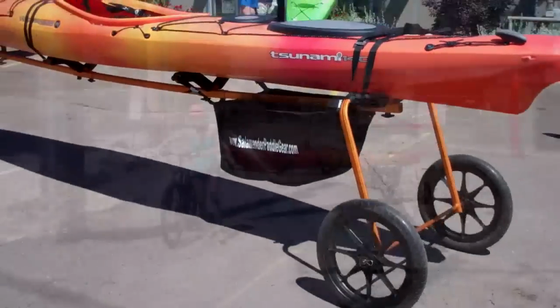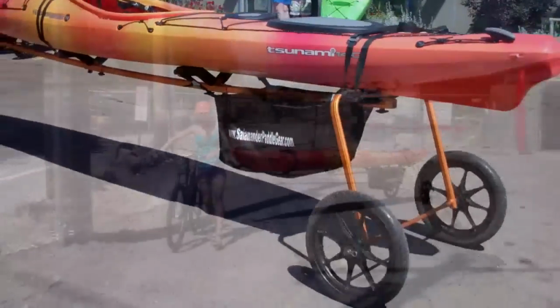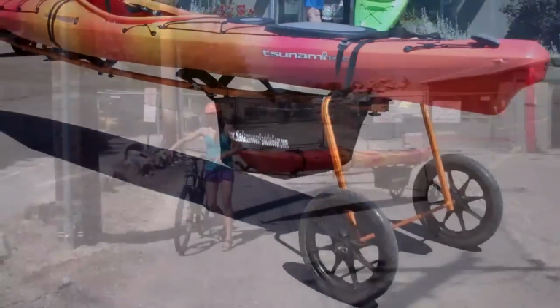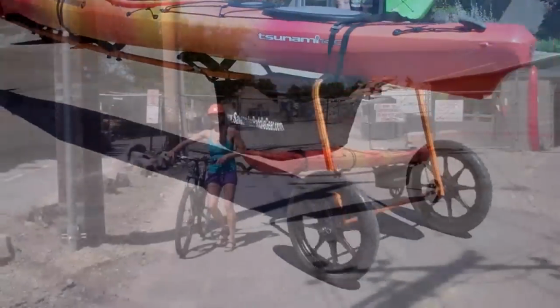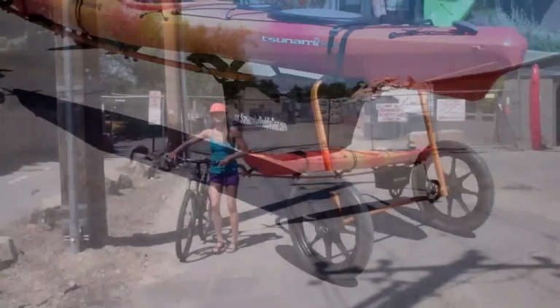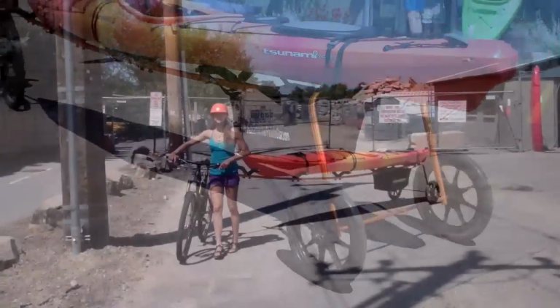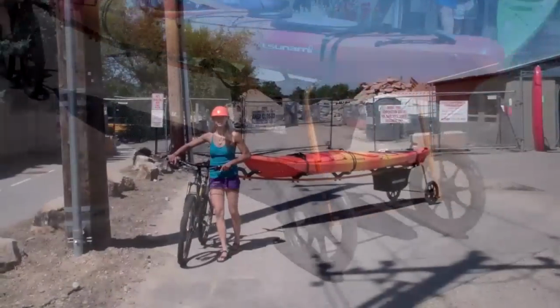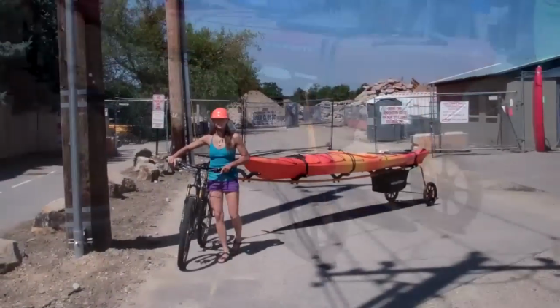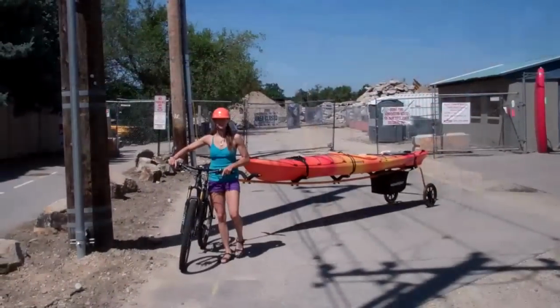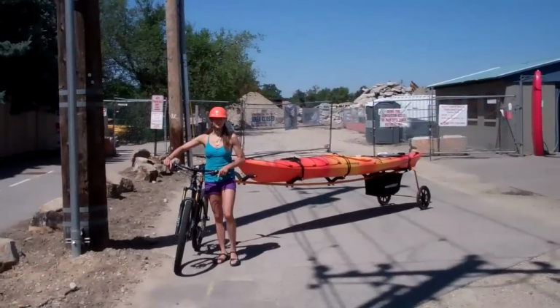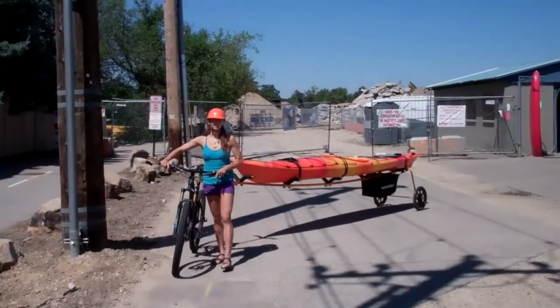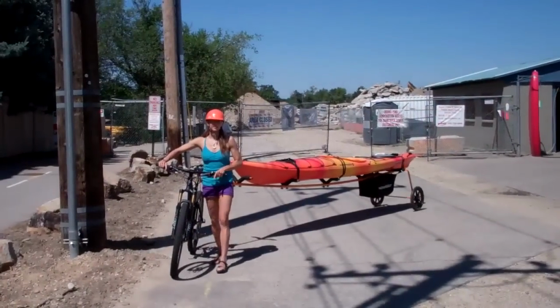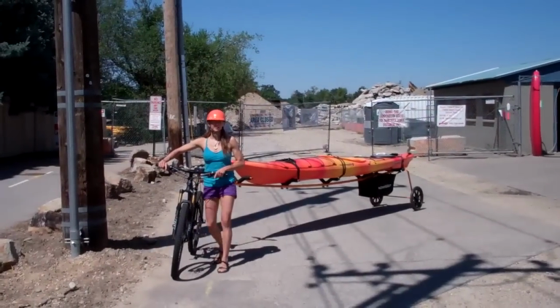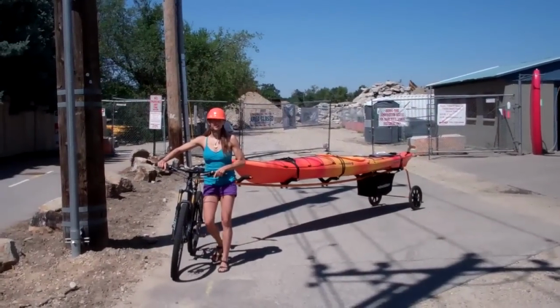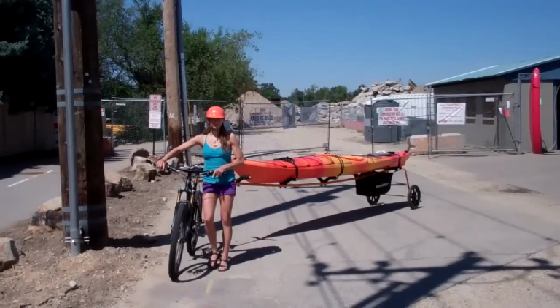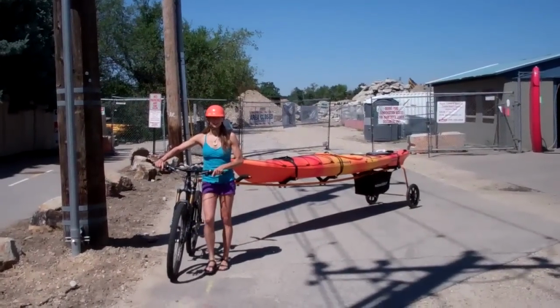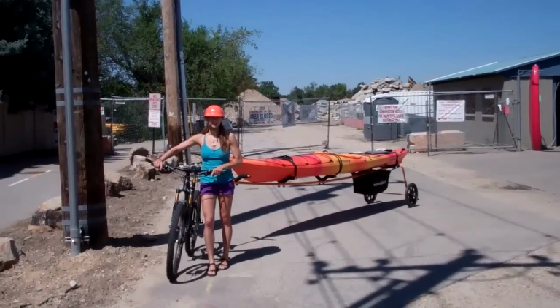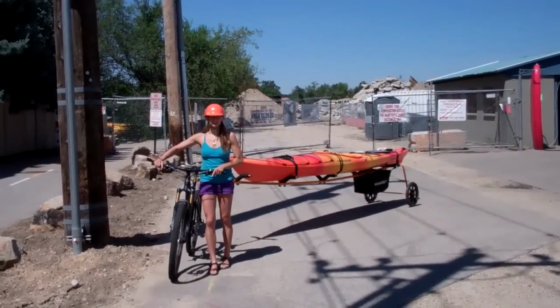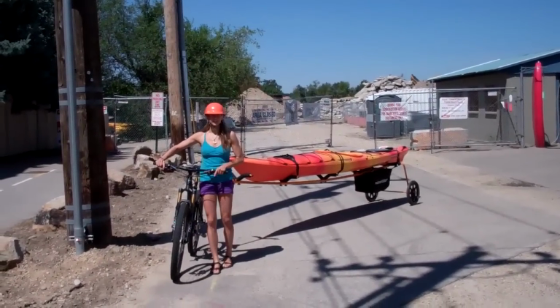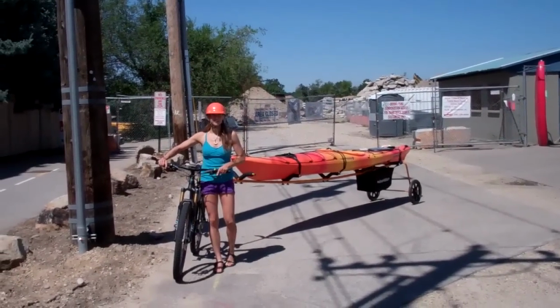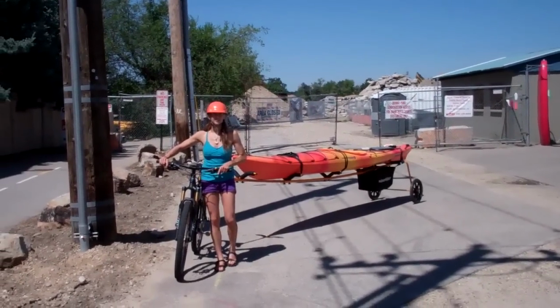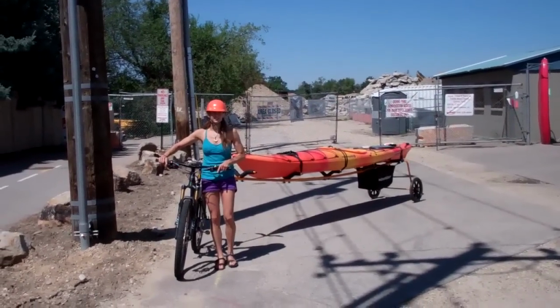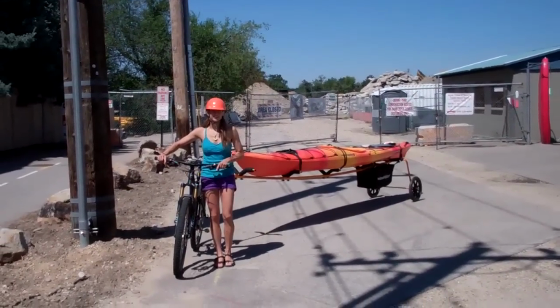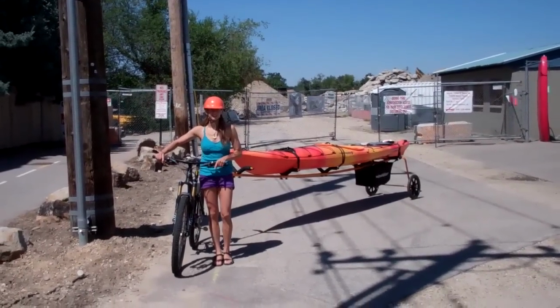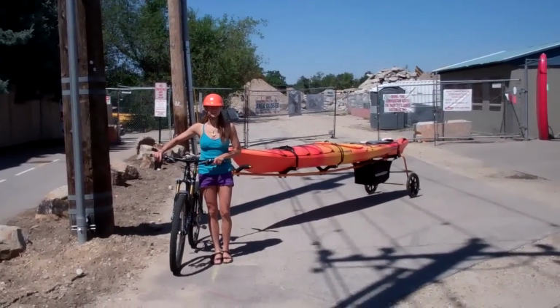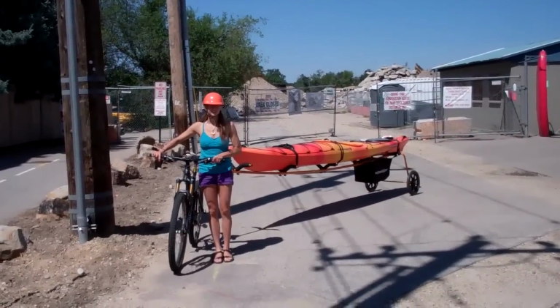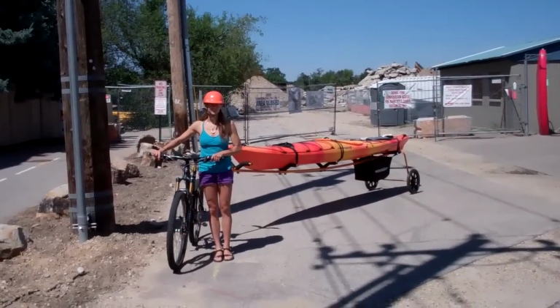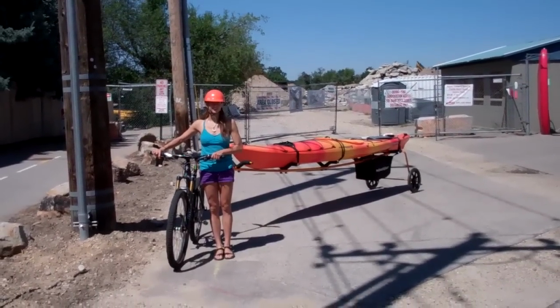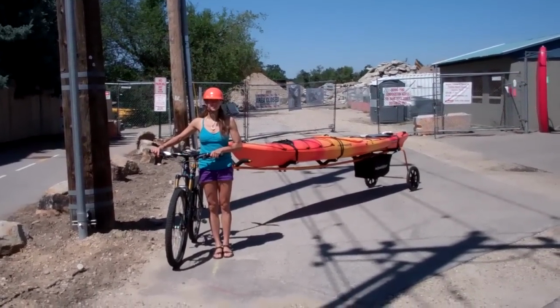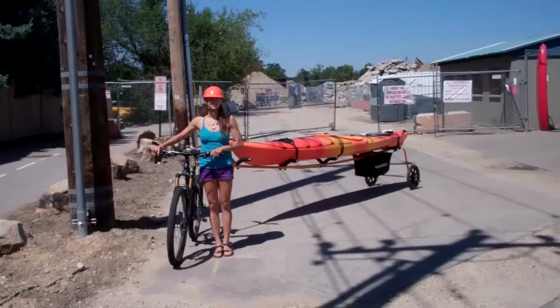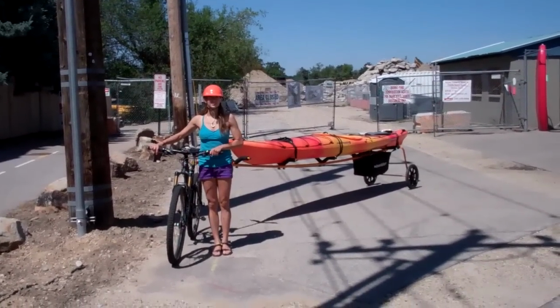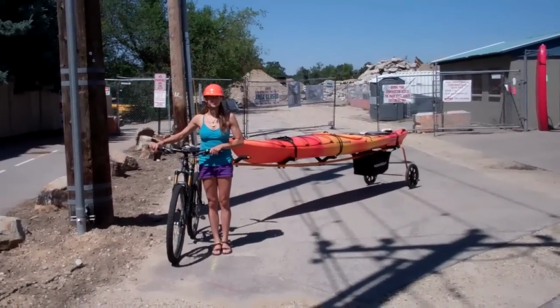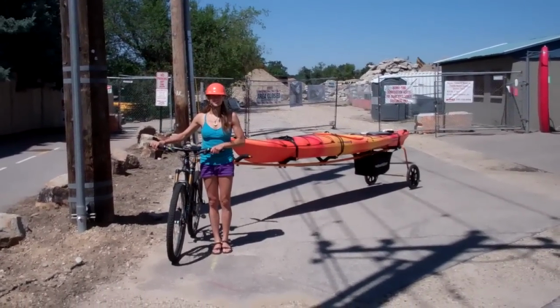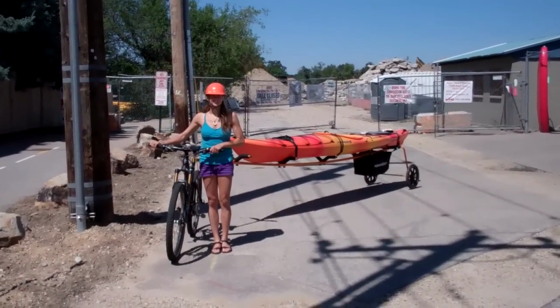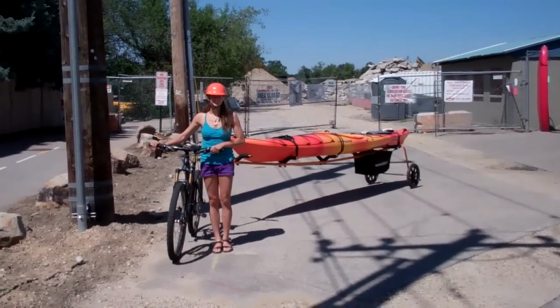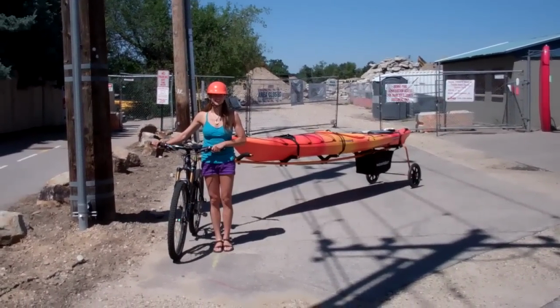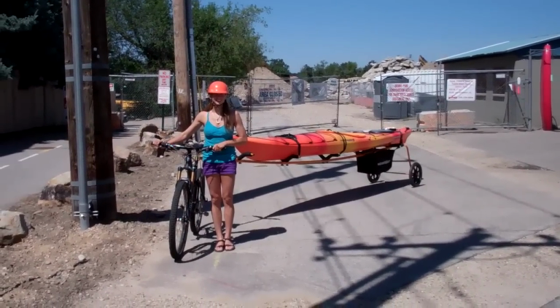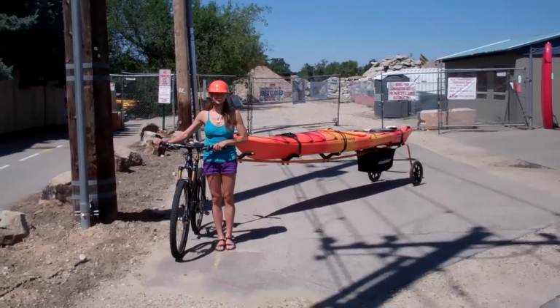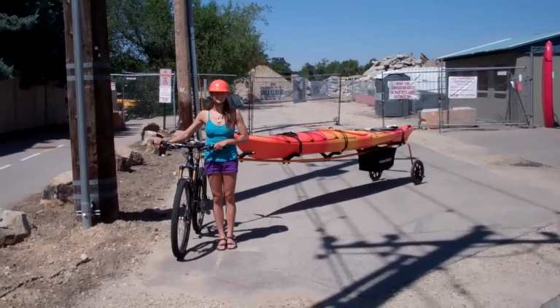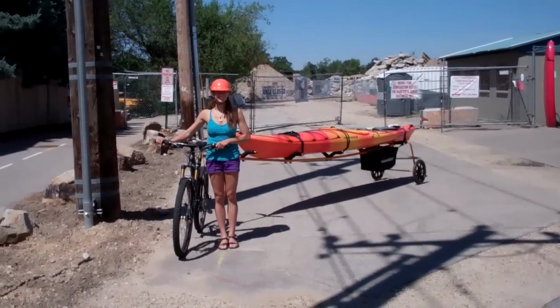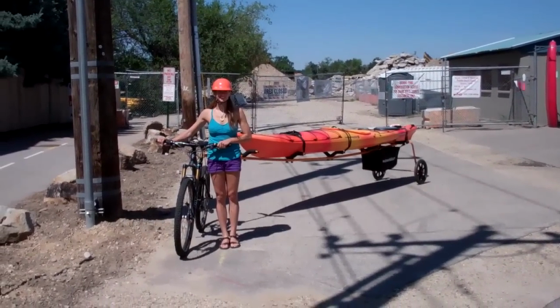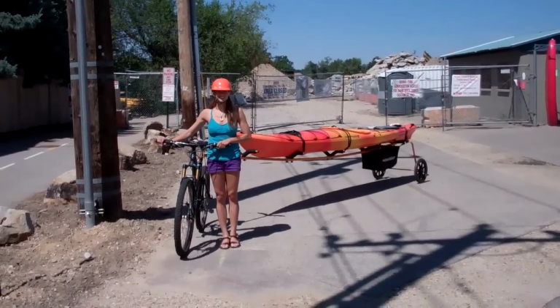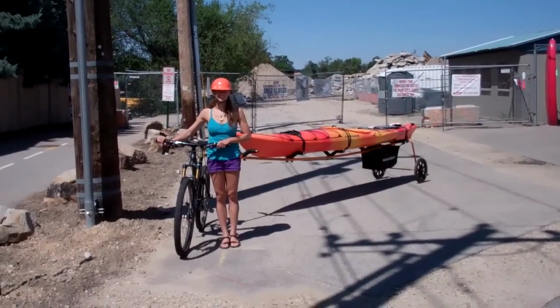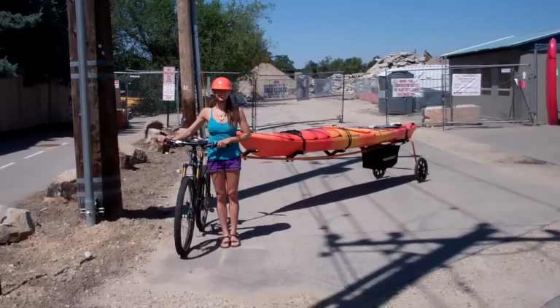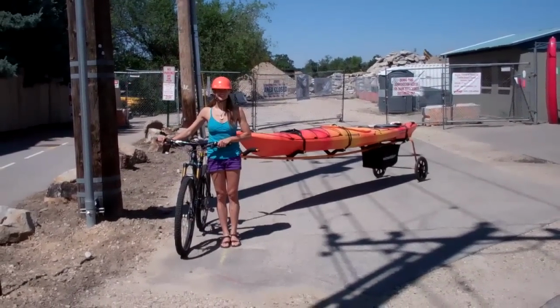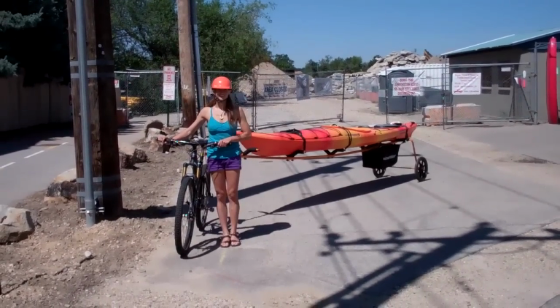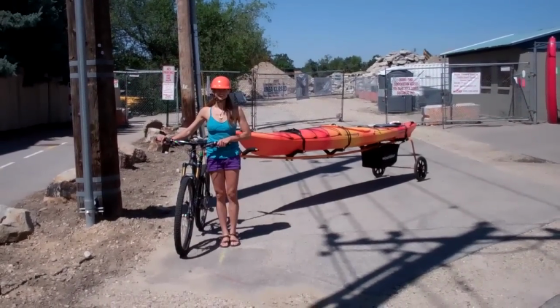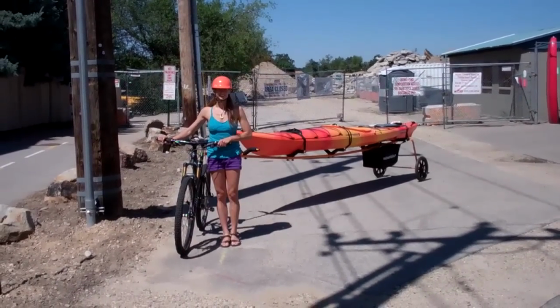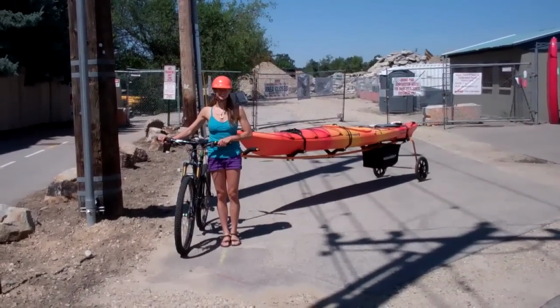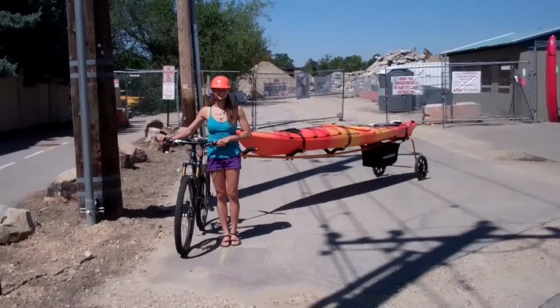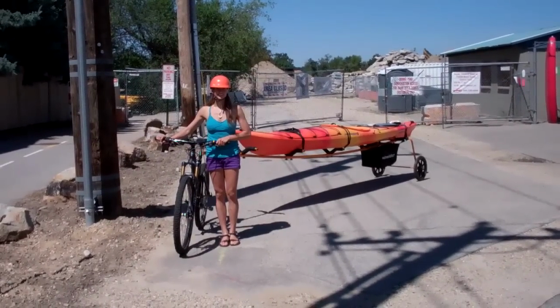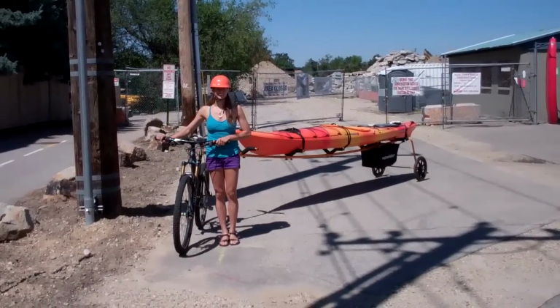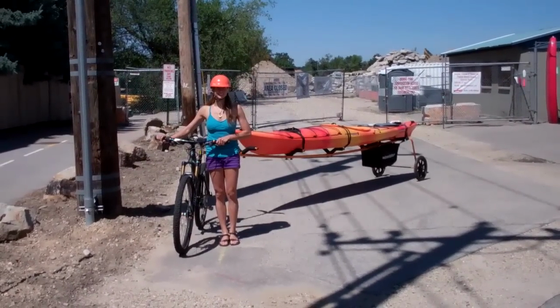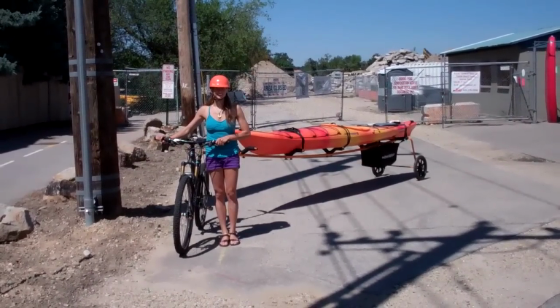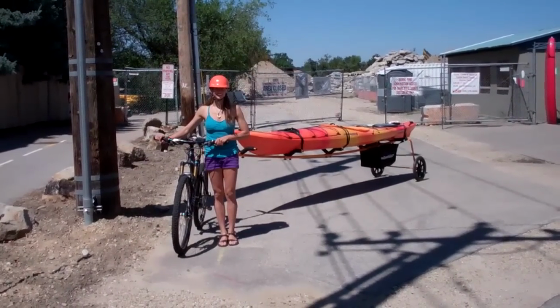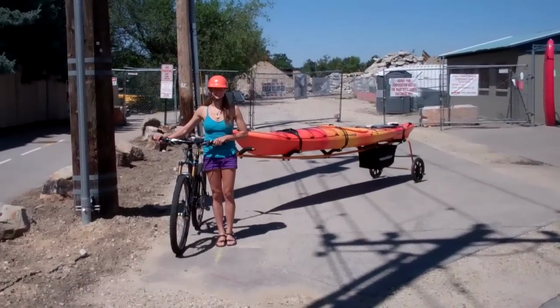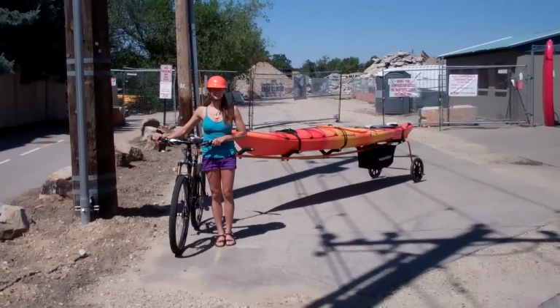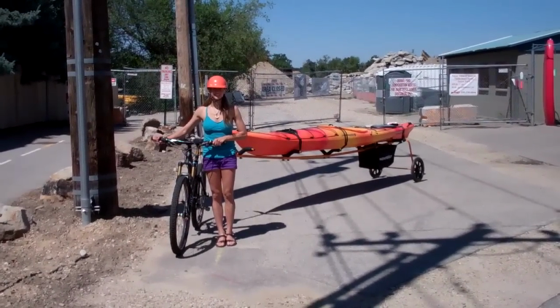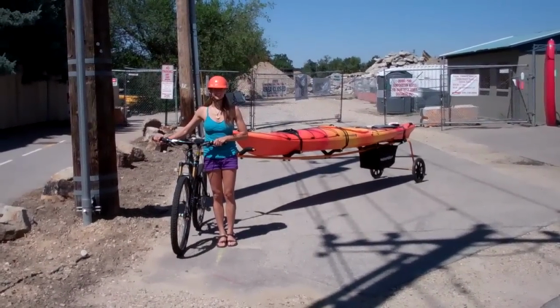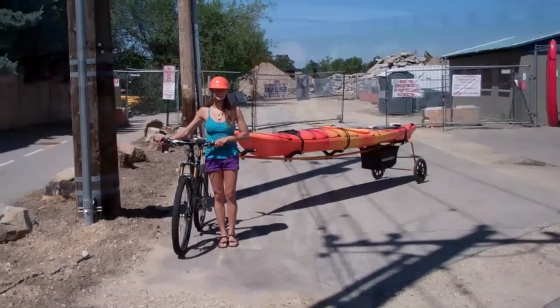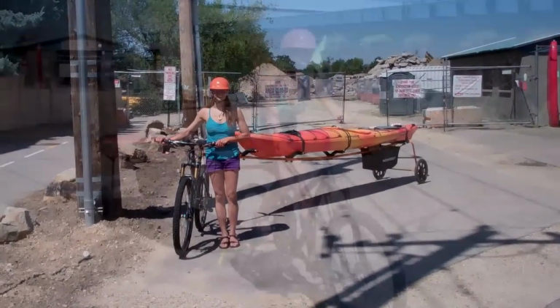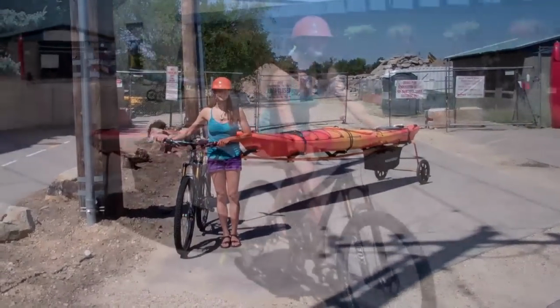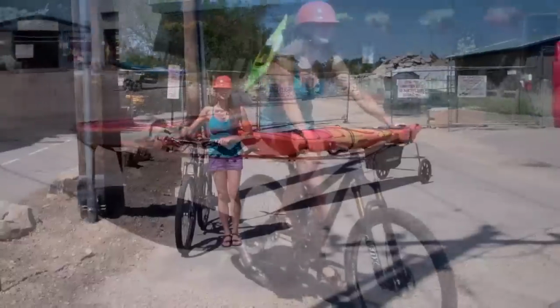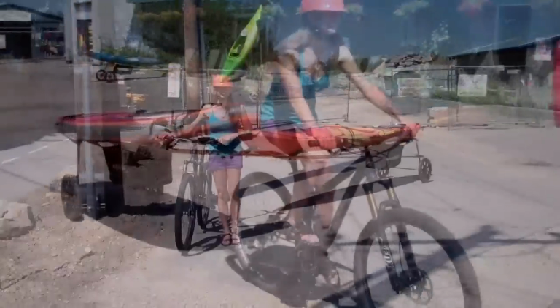Next, we'll do two lengths and a nine-foot paddleboard.